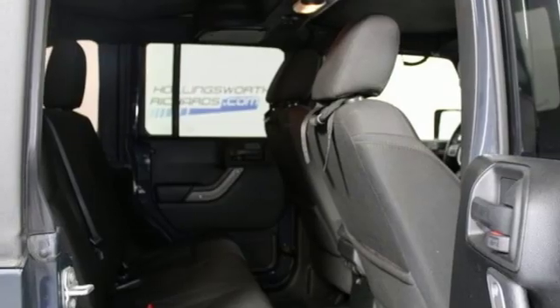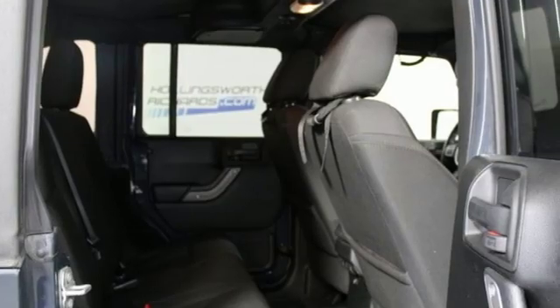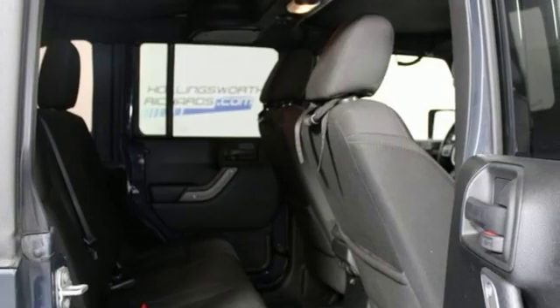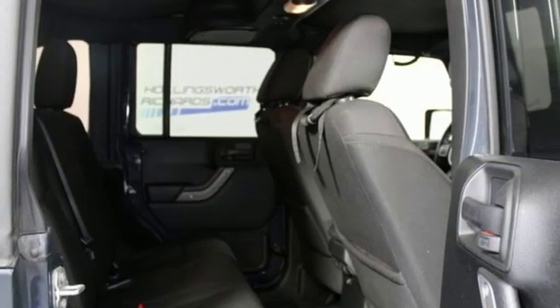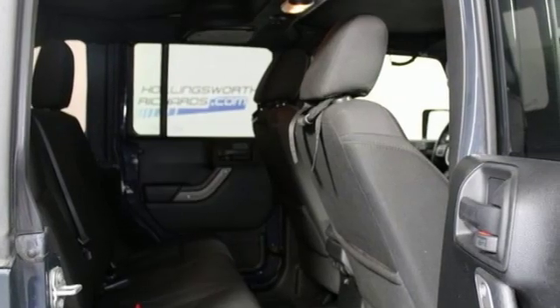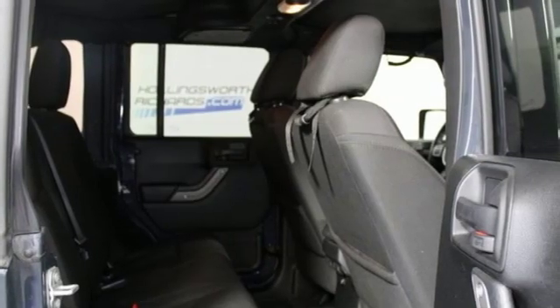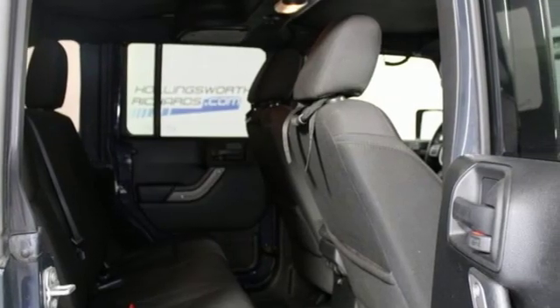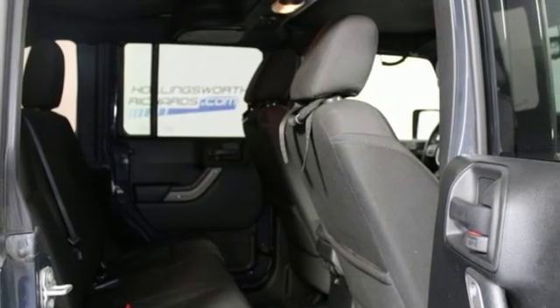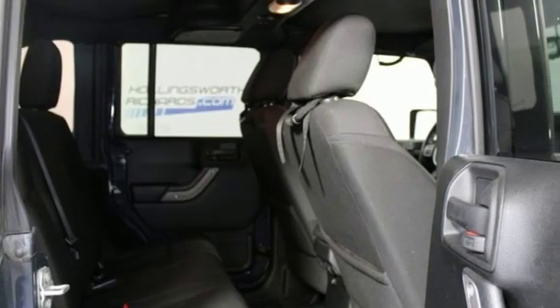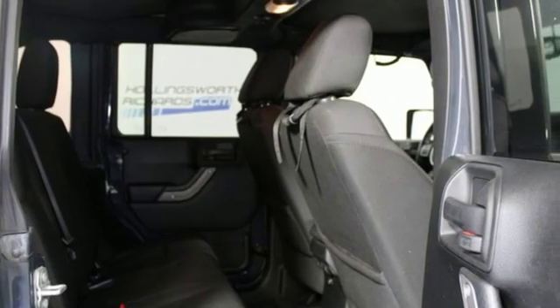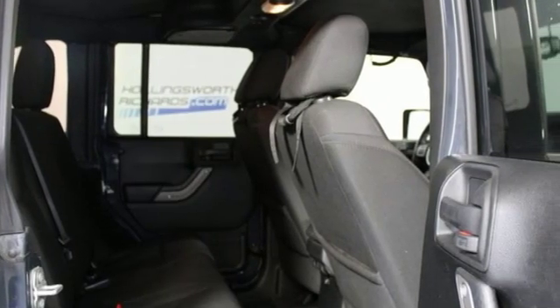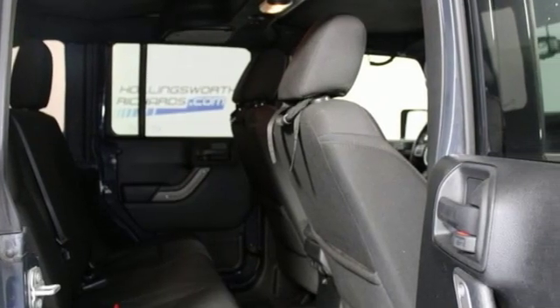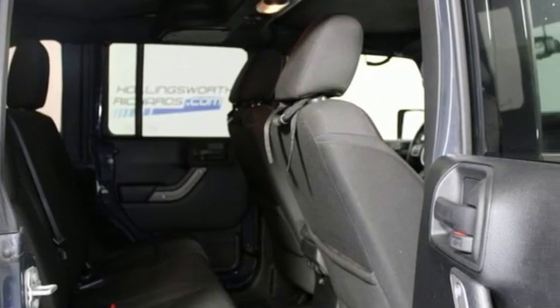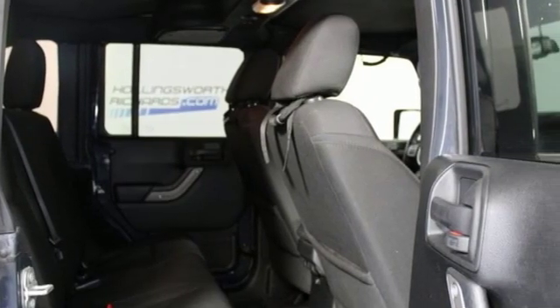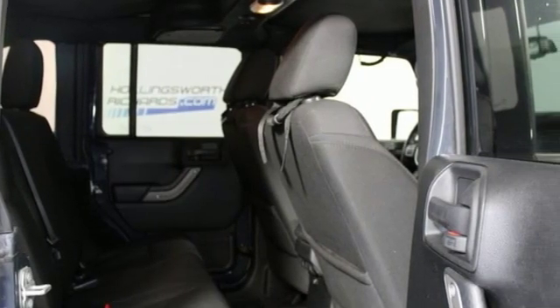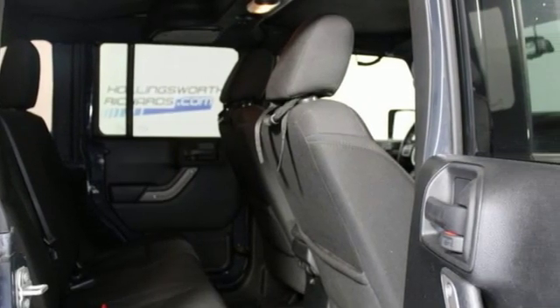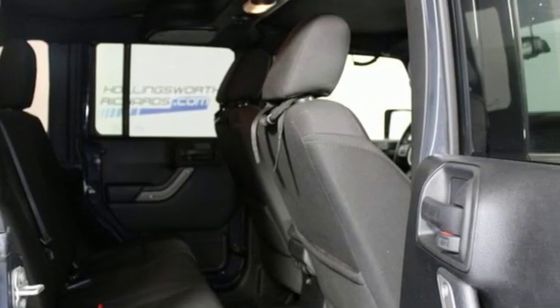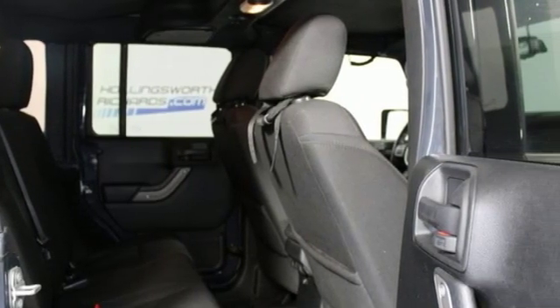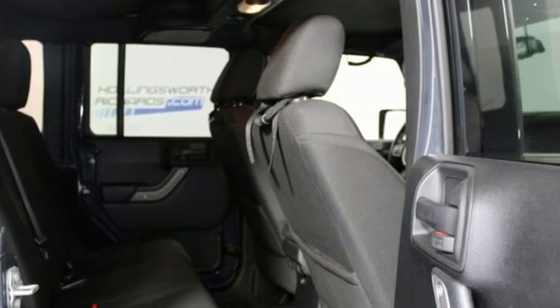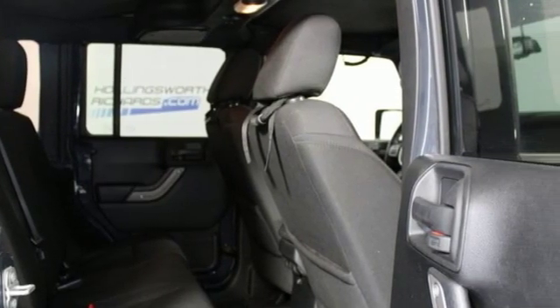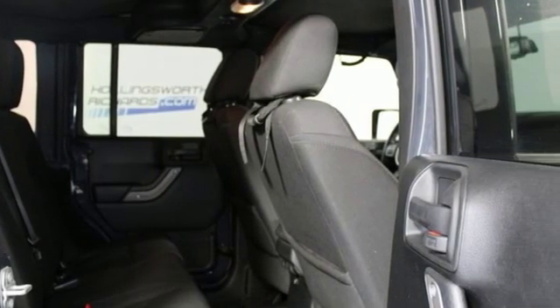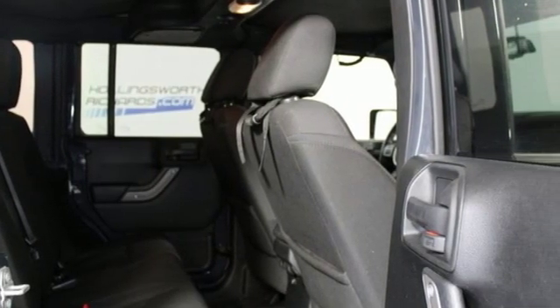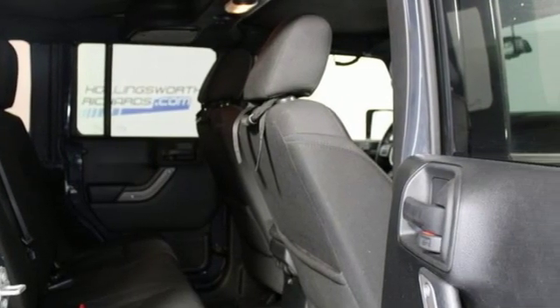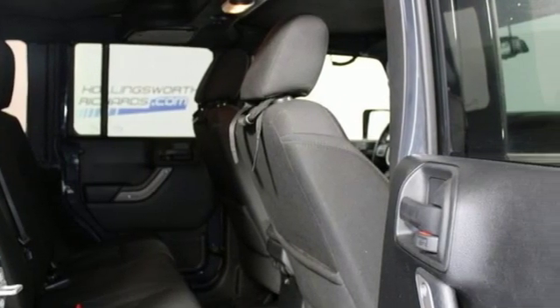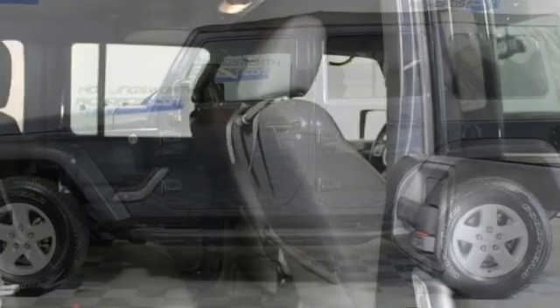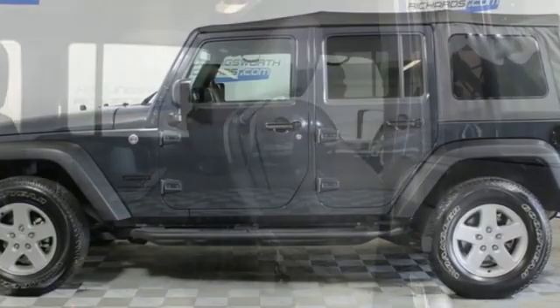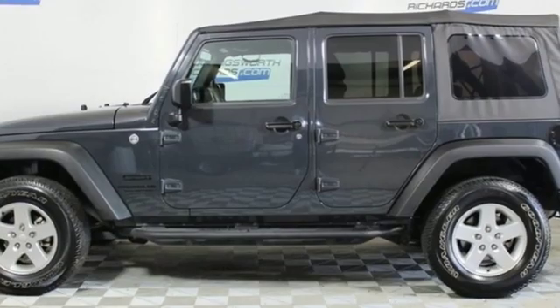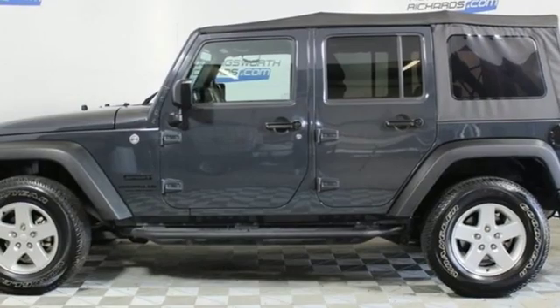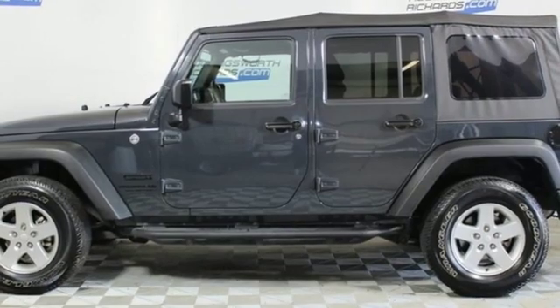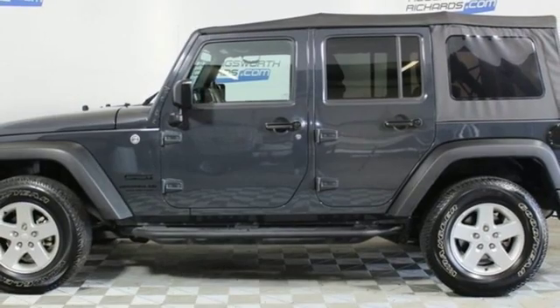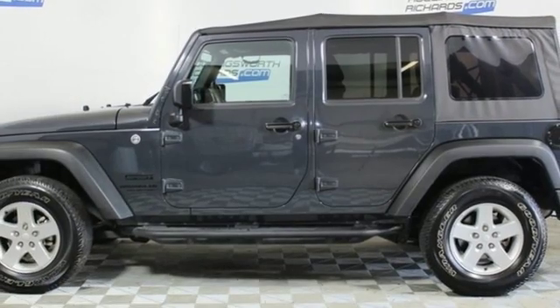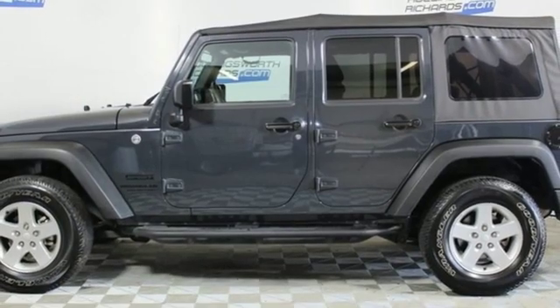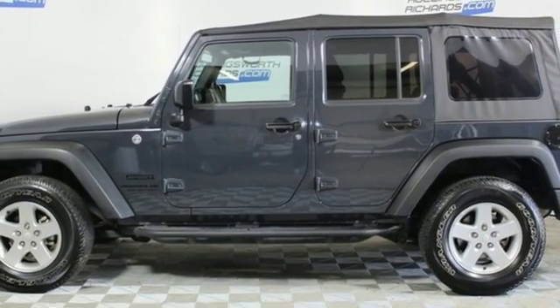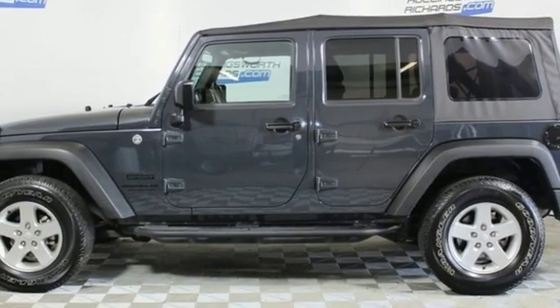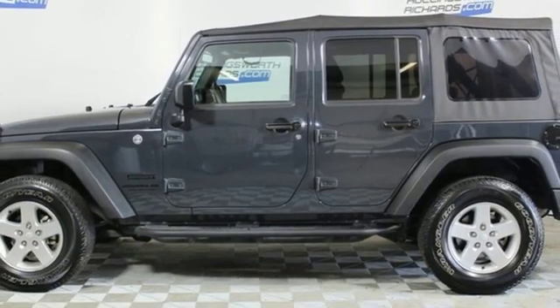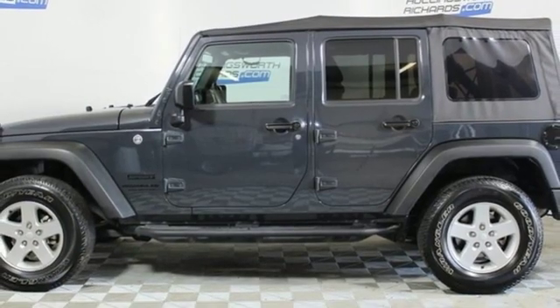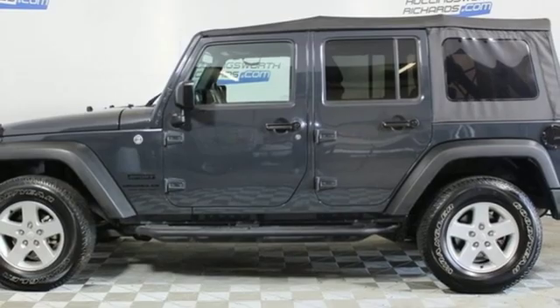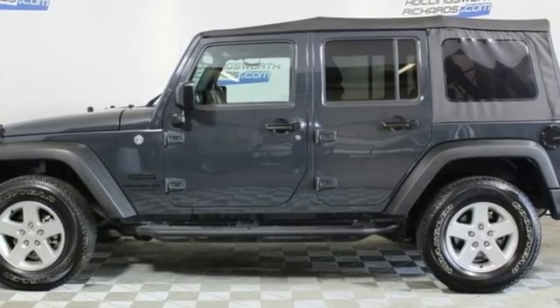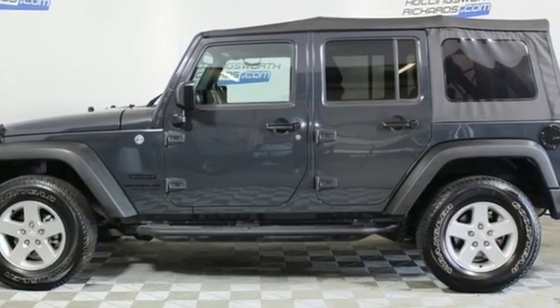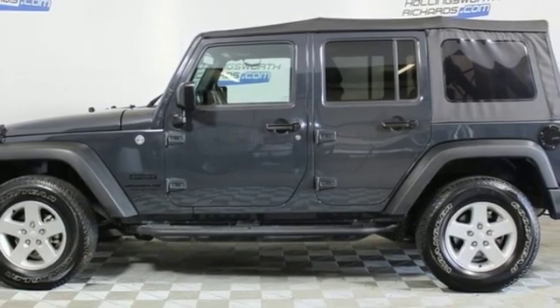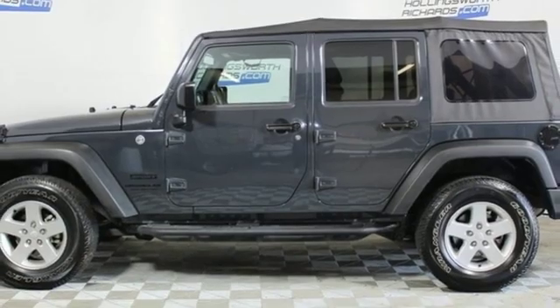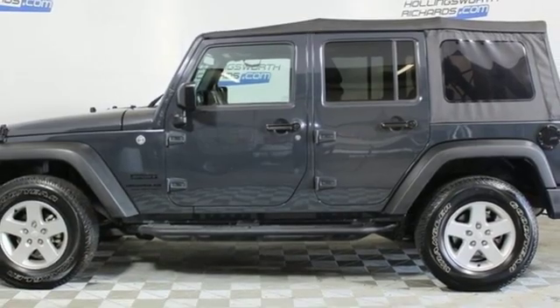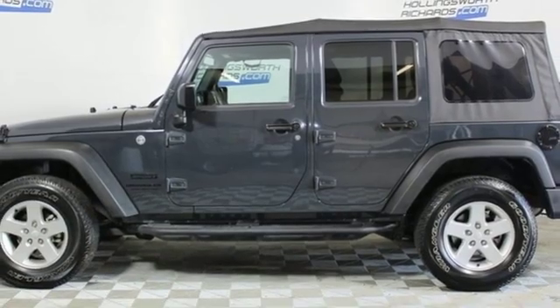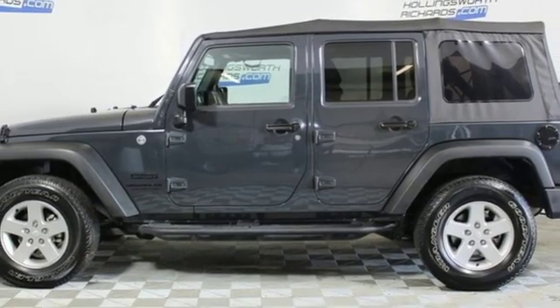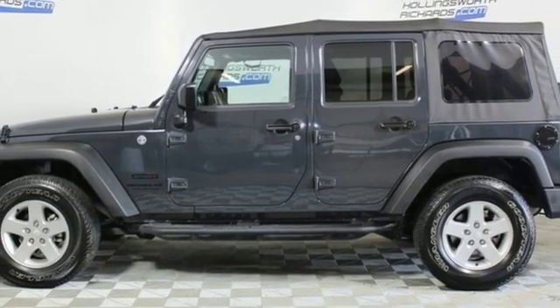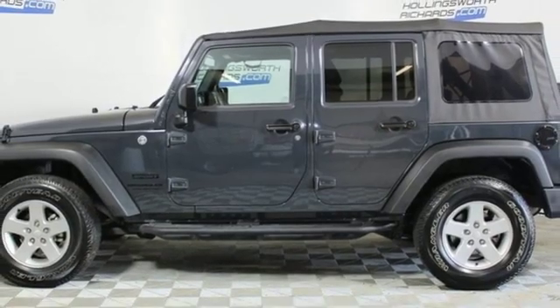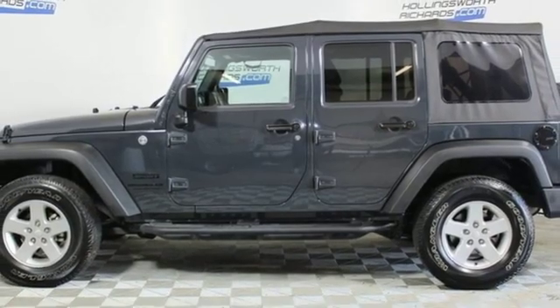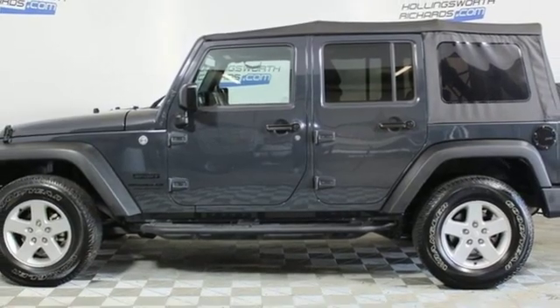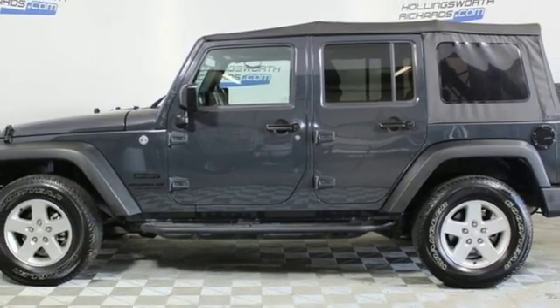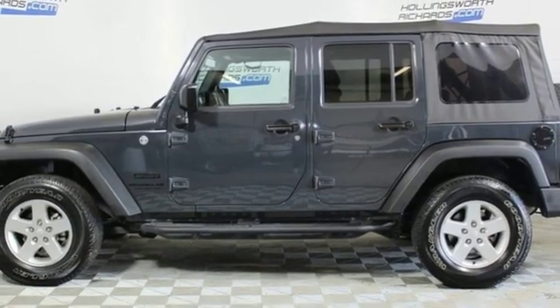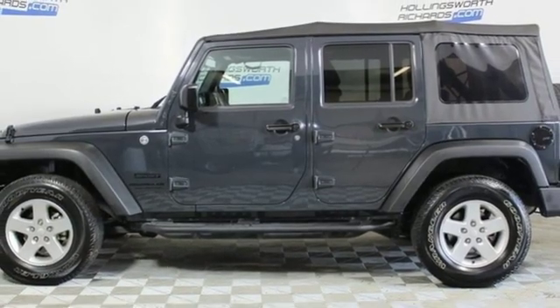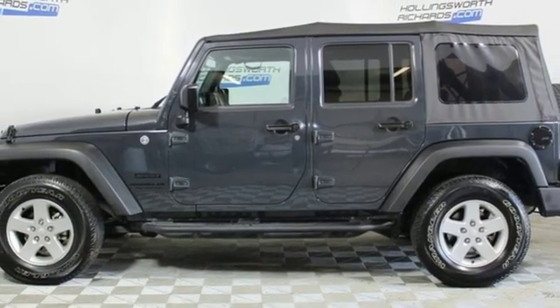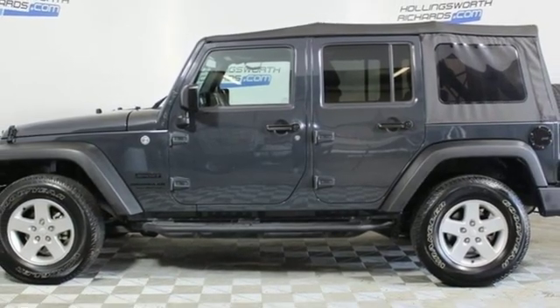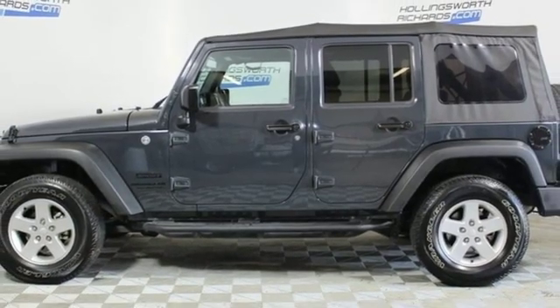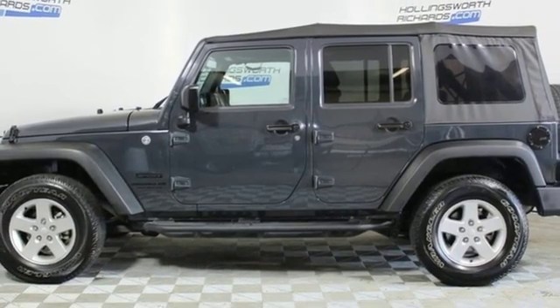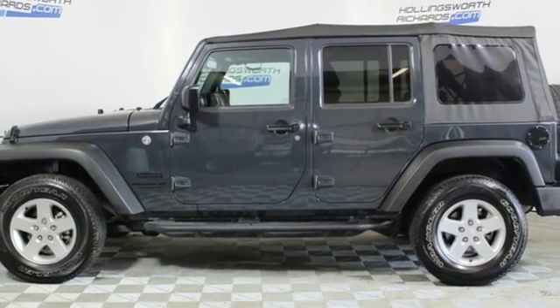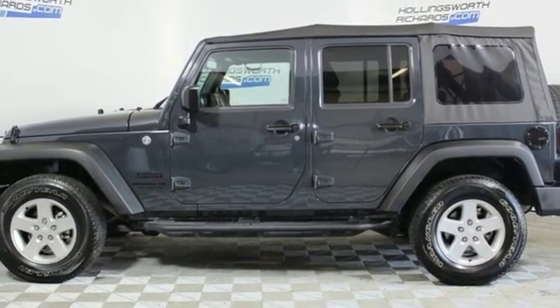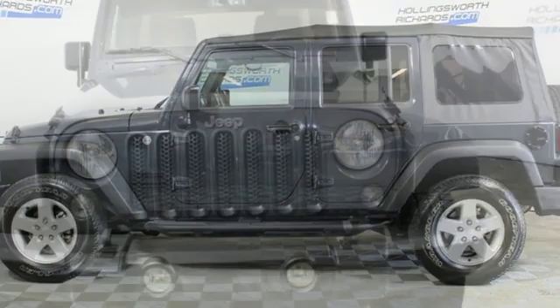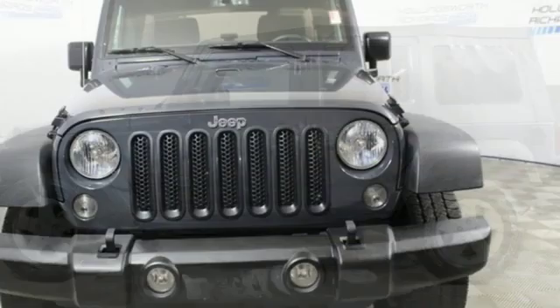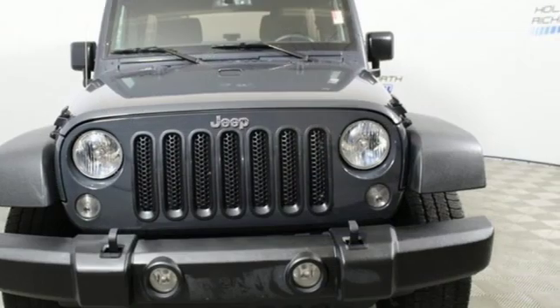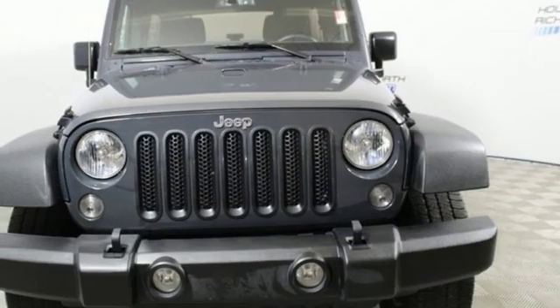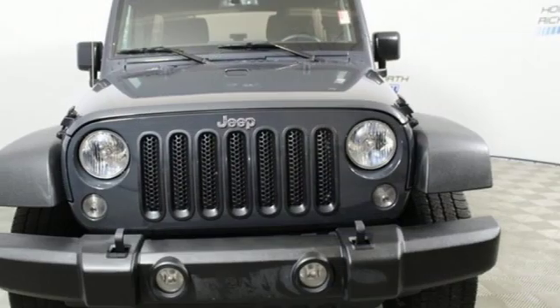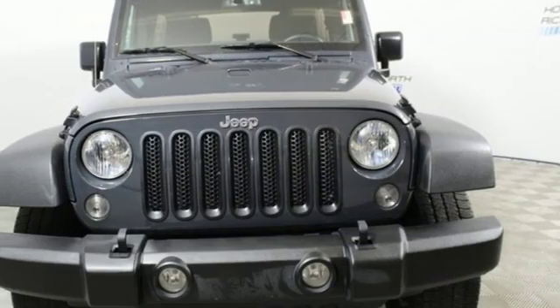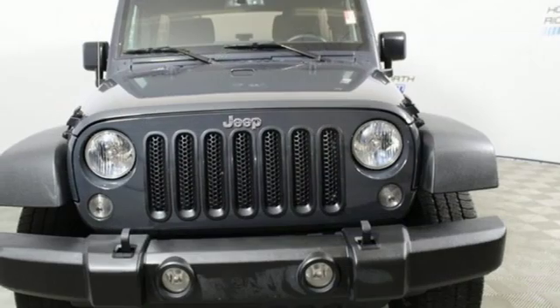Power-heated mirrors, external memory control, convertible roof, wireless phone connectivity, and V6 engine.